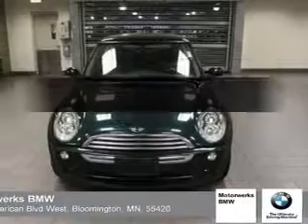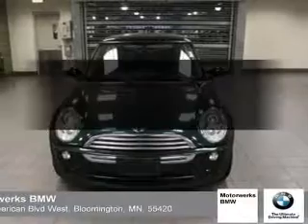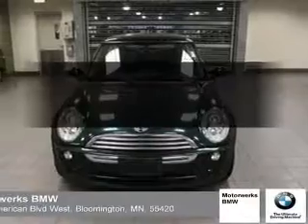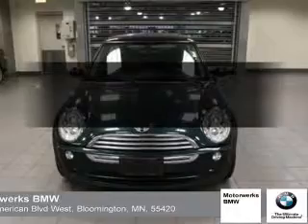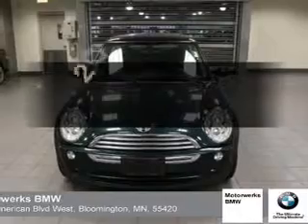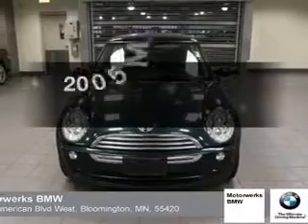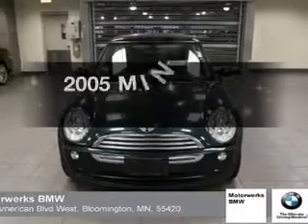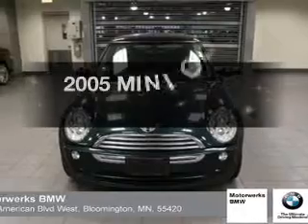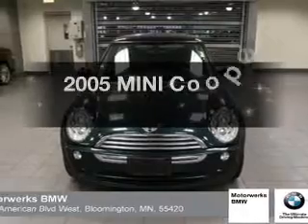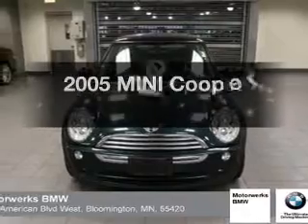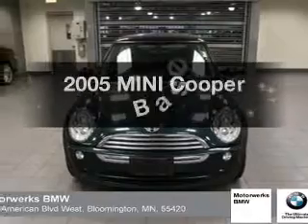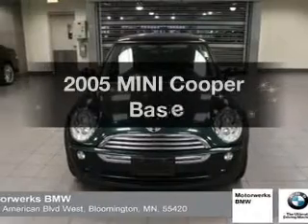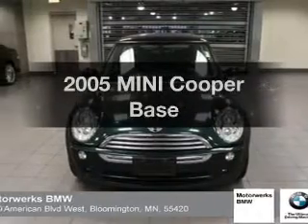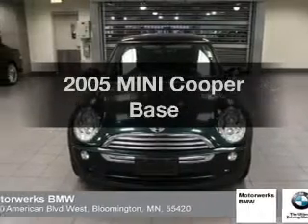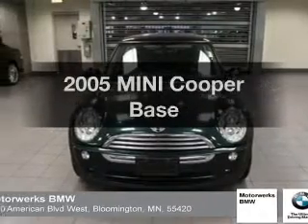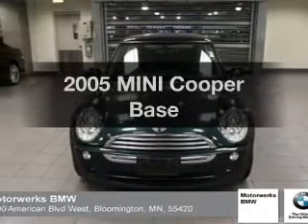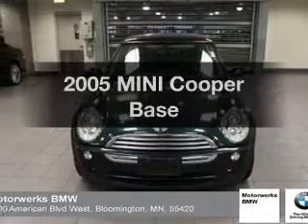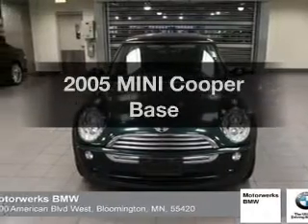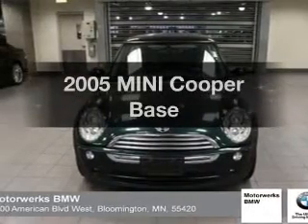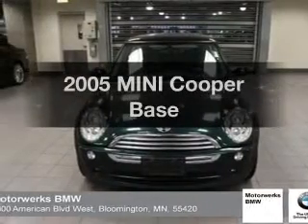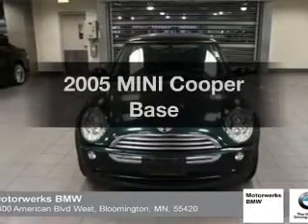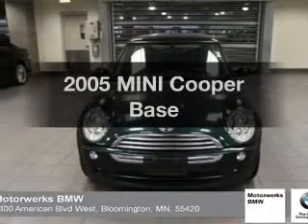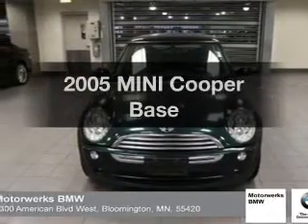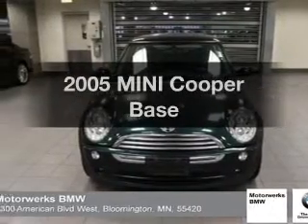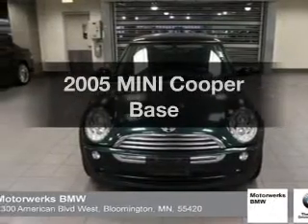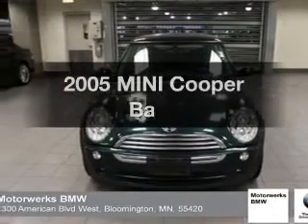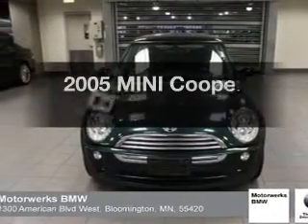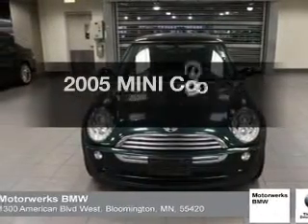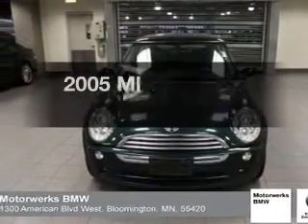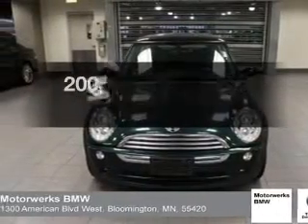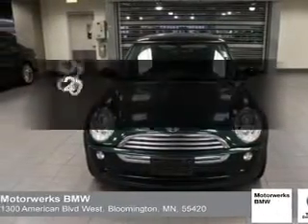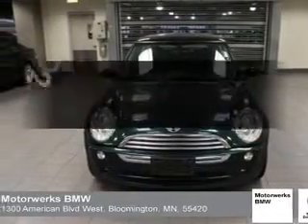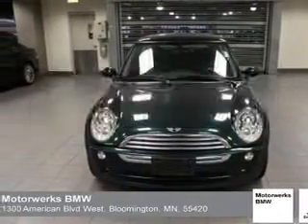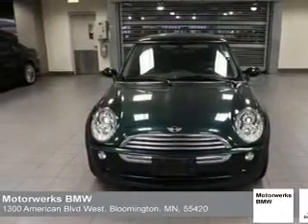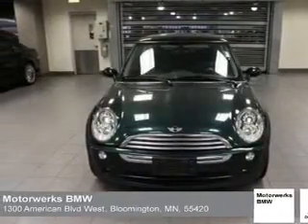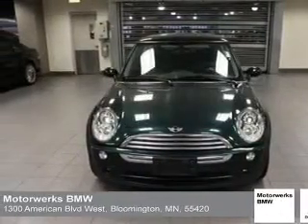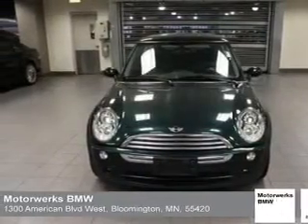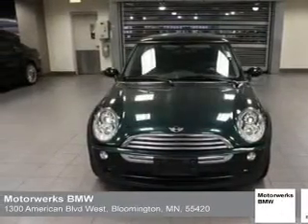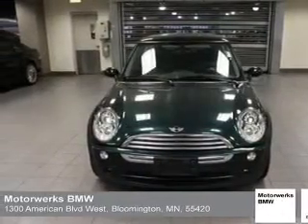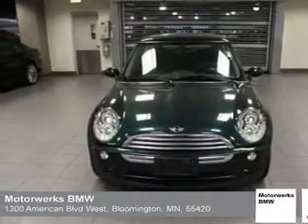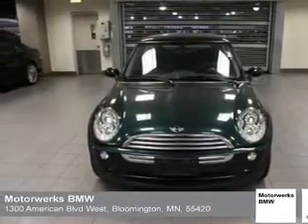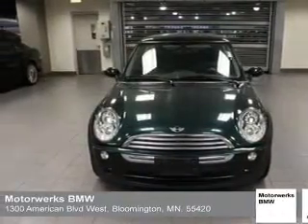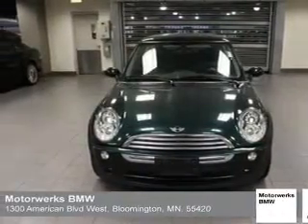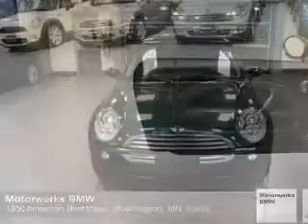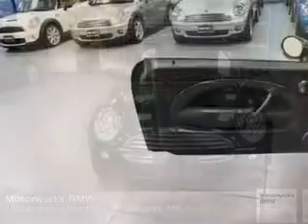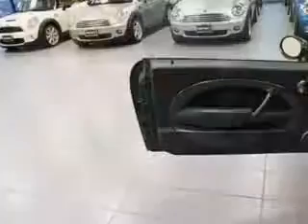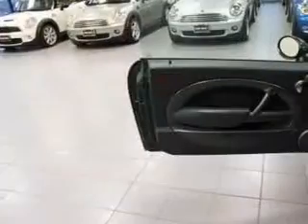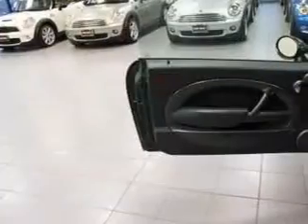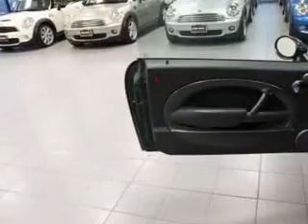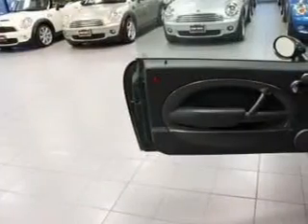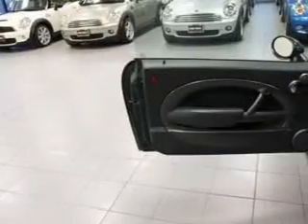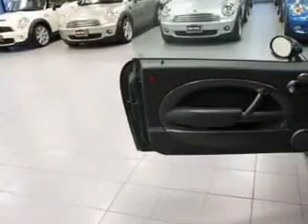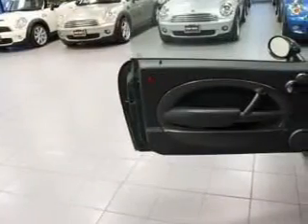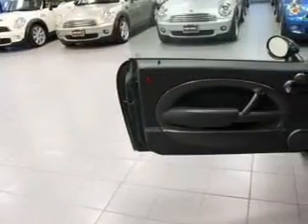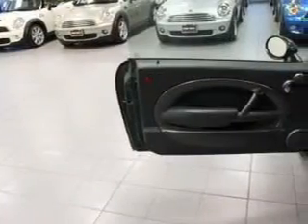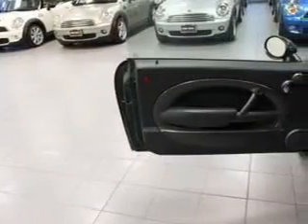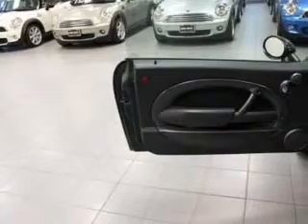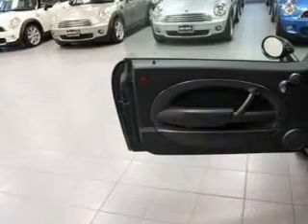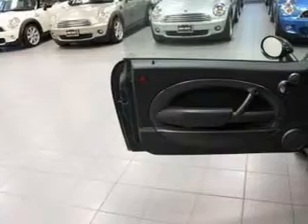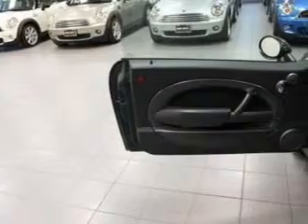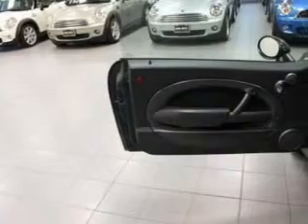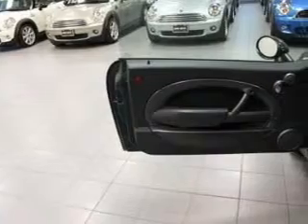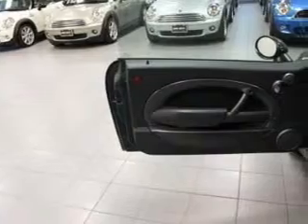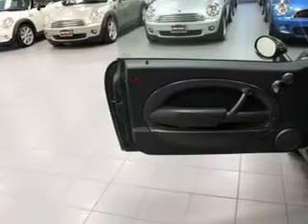Check out this 2005 Mini Cooper. Travel the roads in style and comfort in this great vehicle.